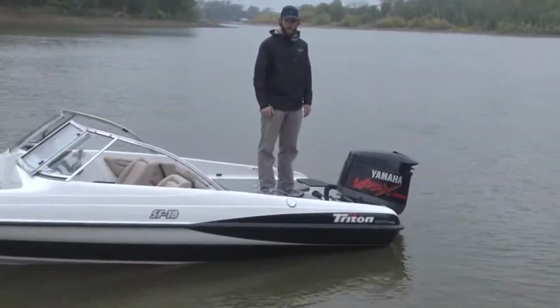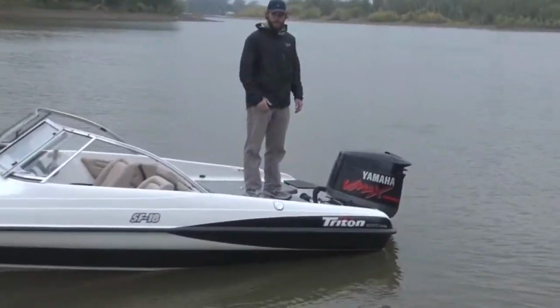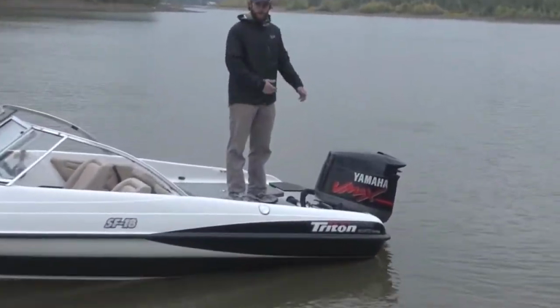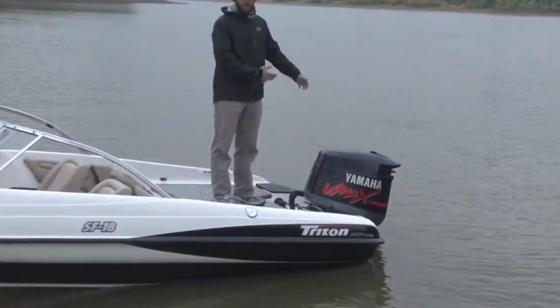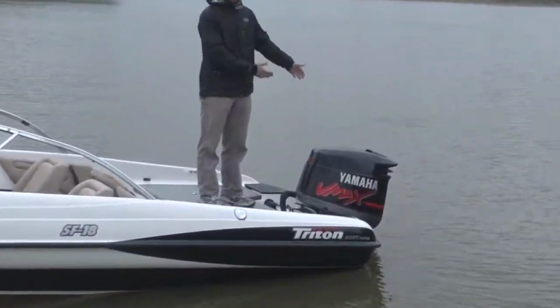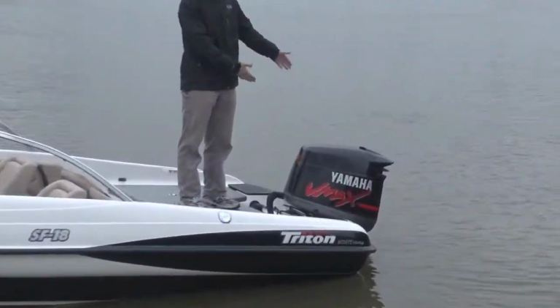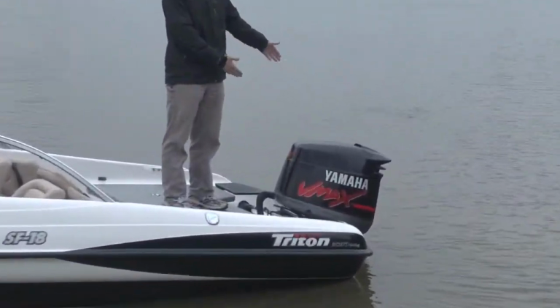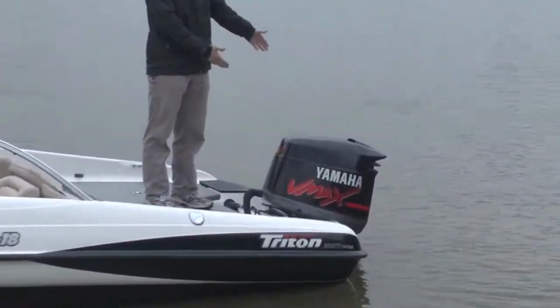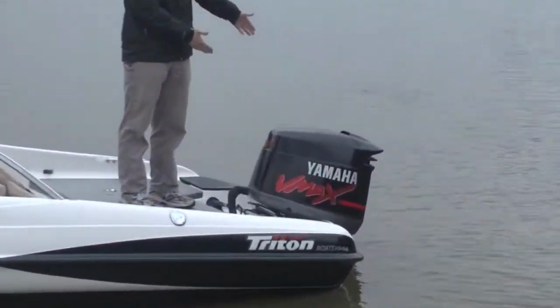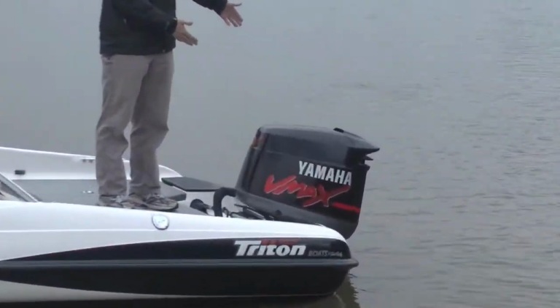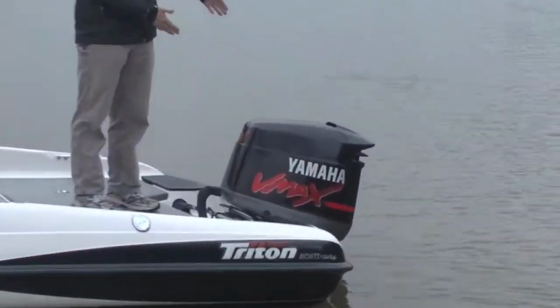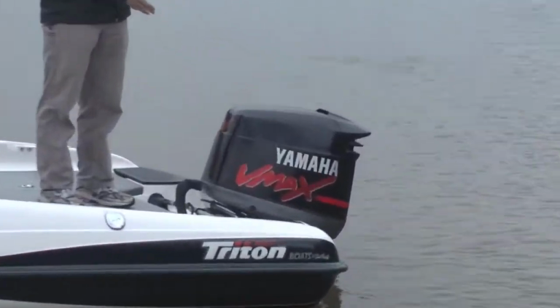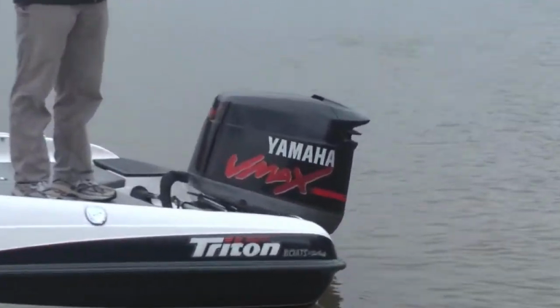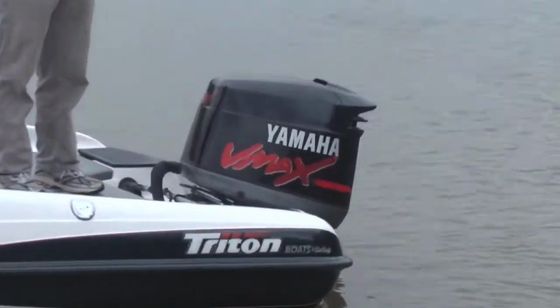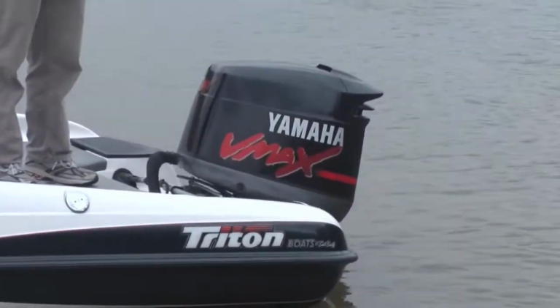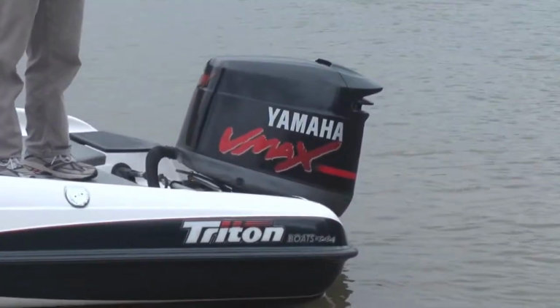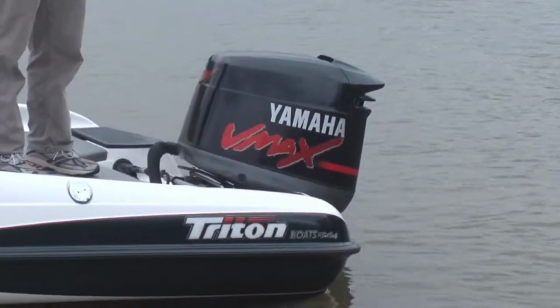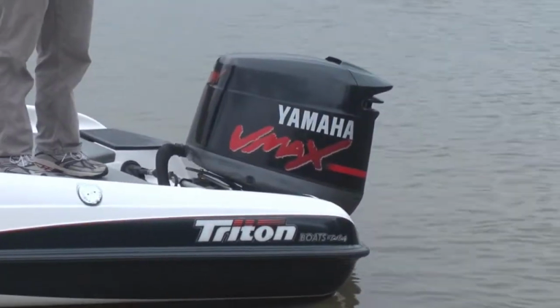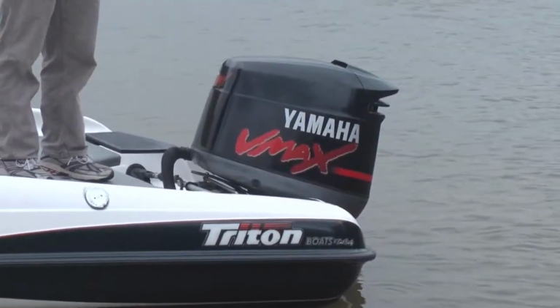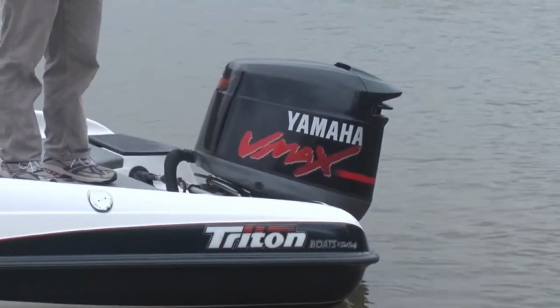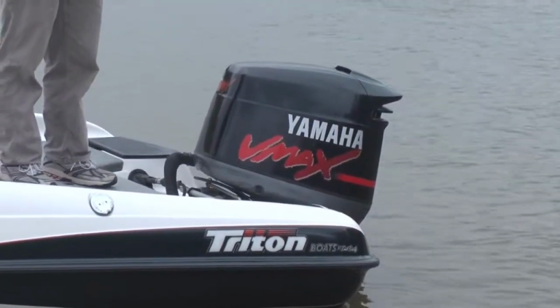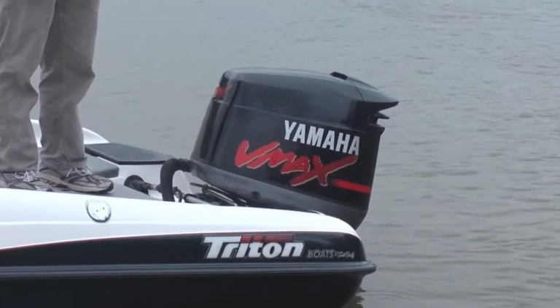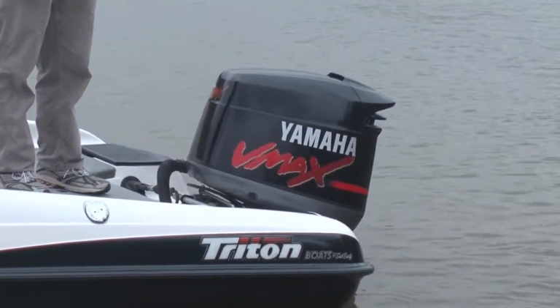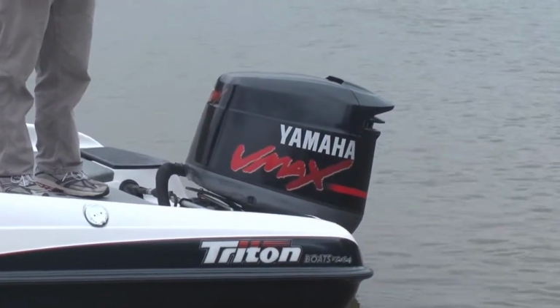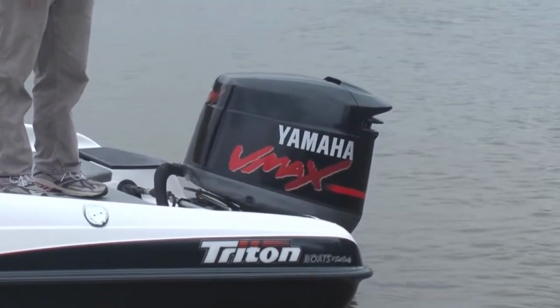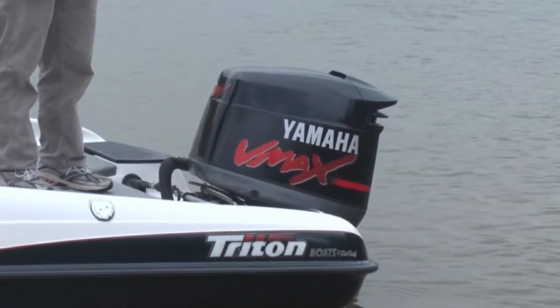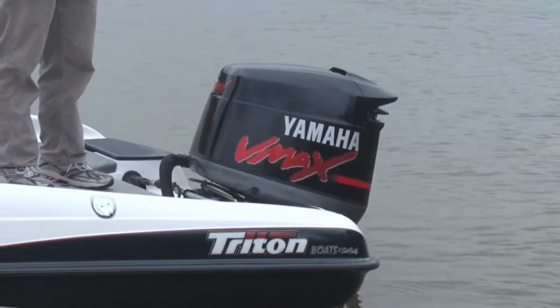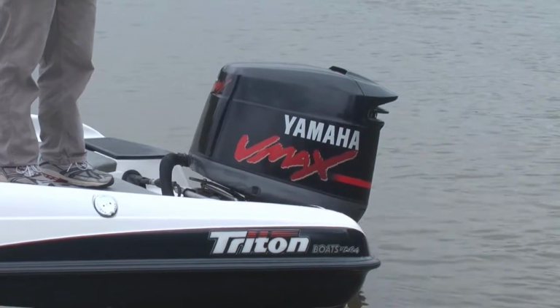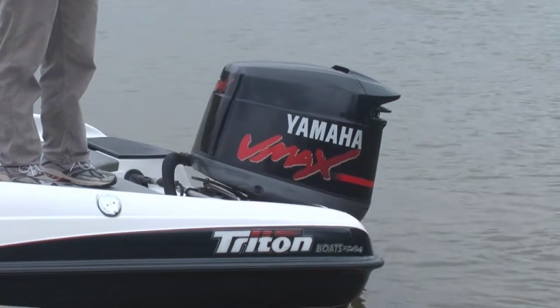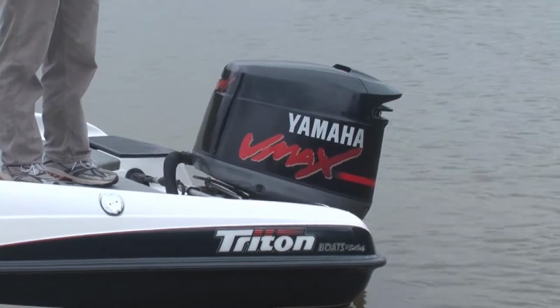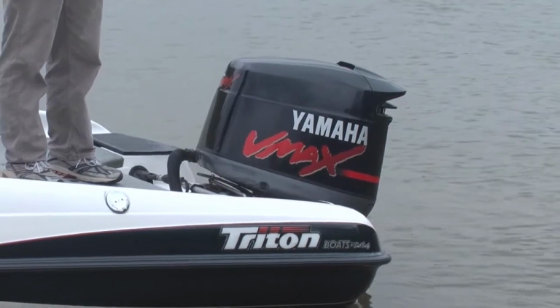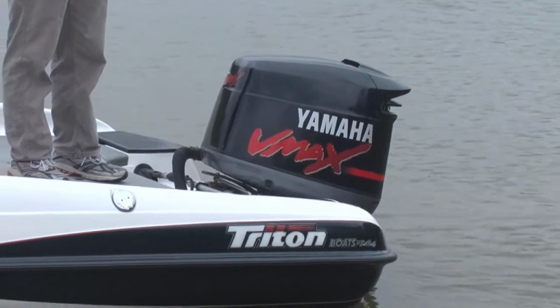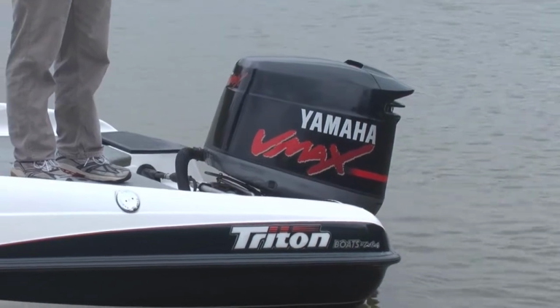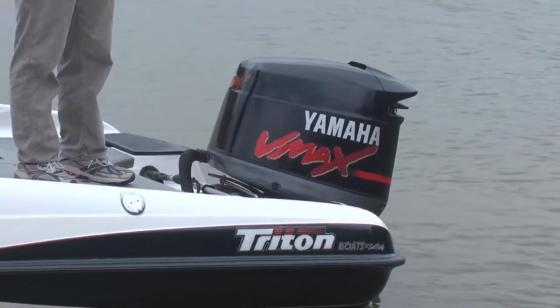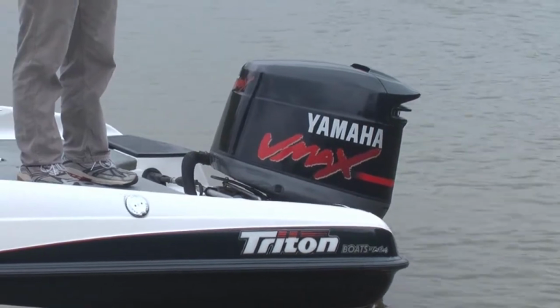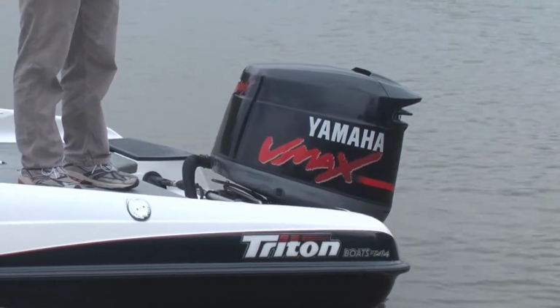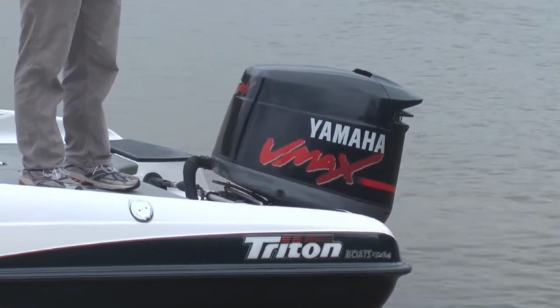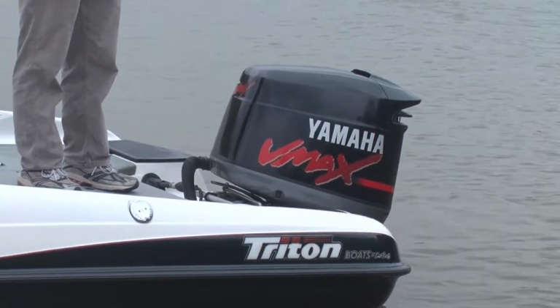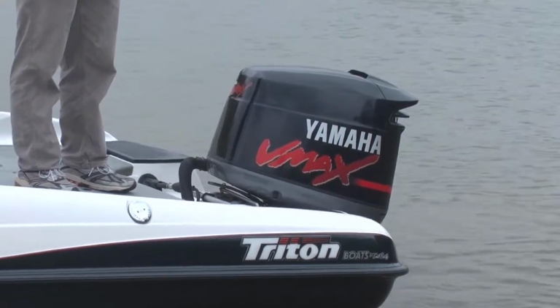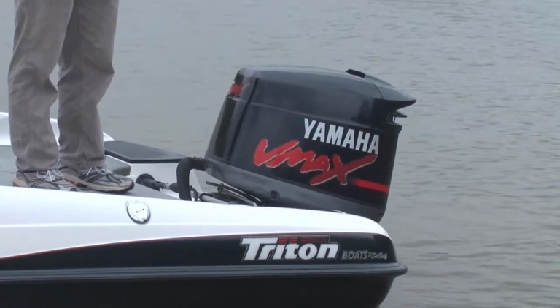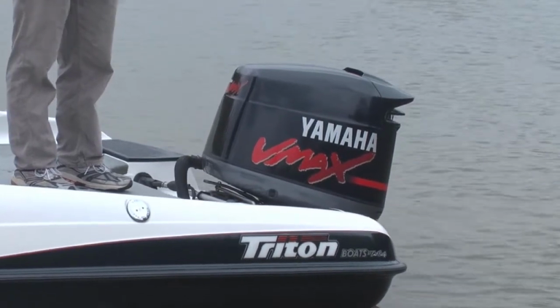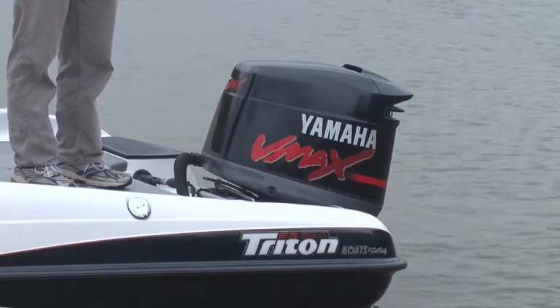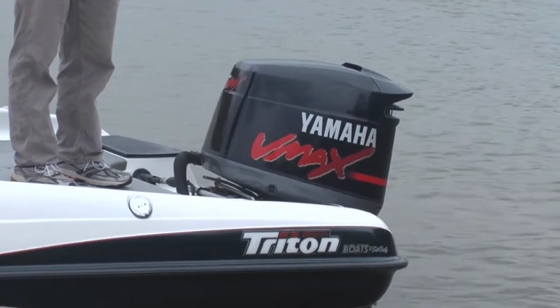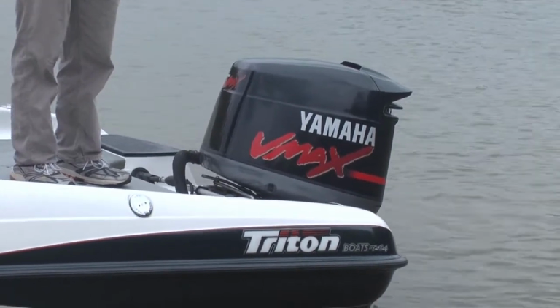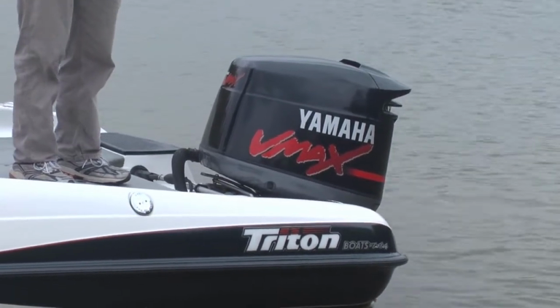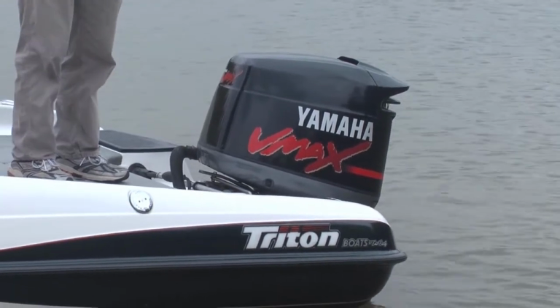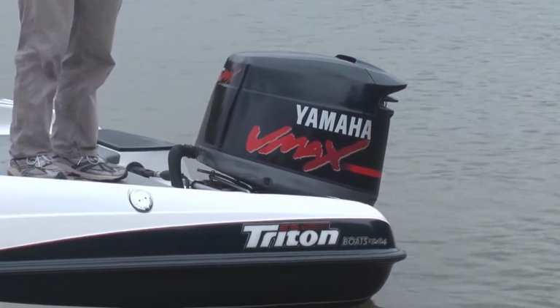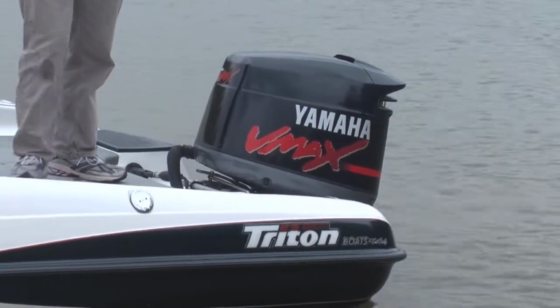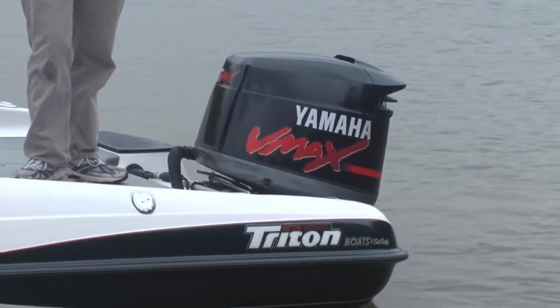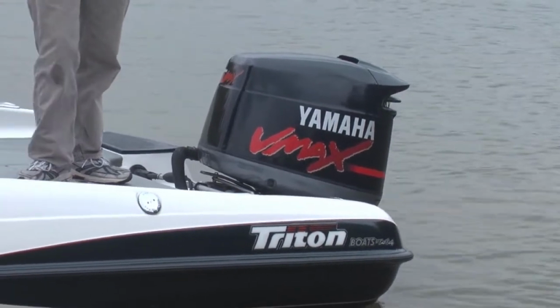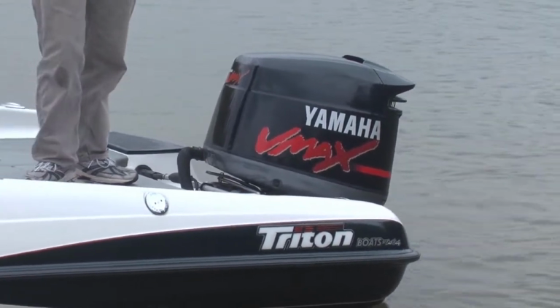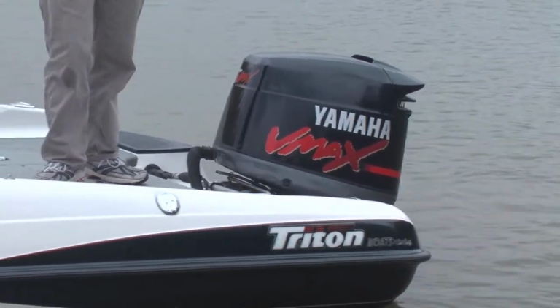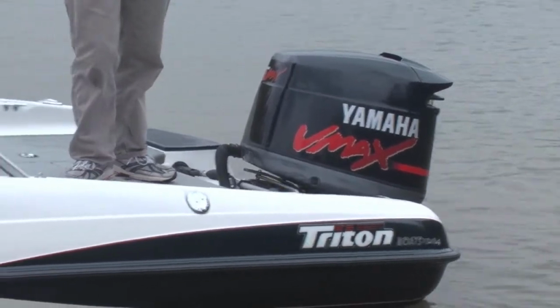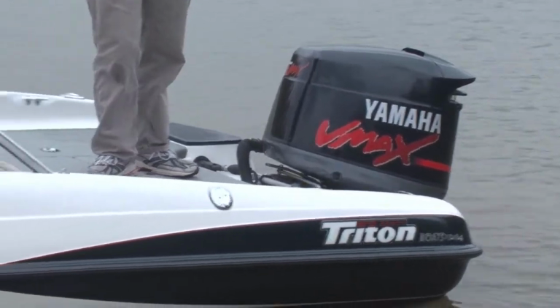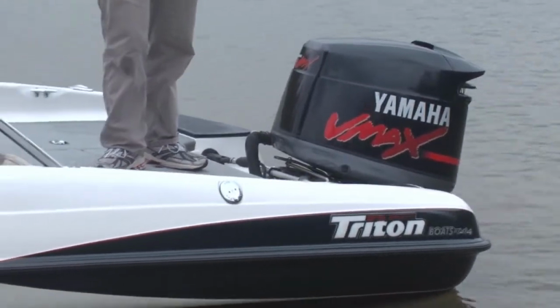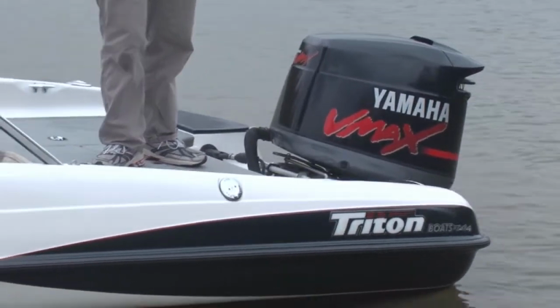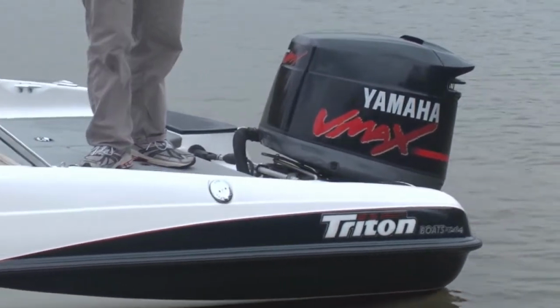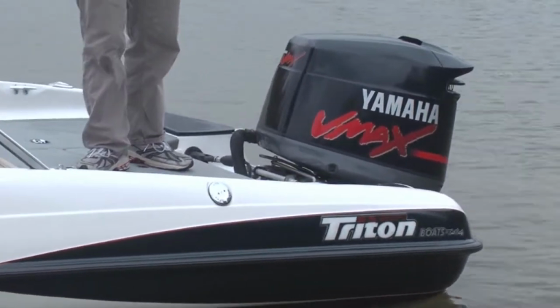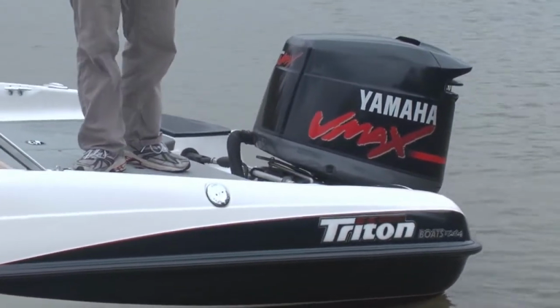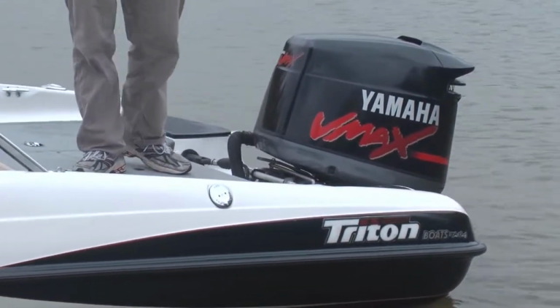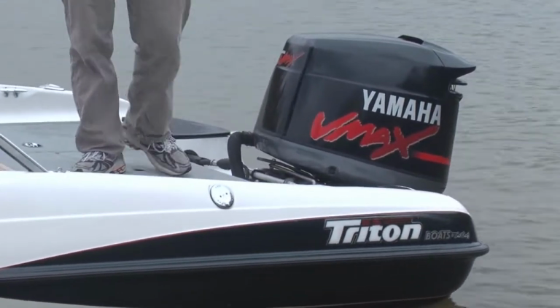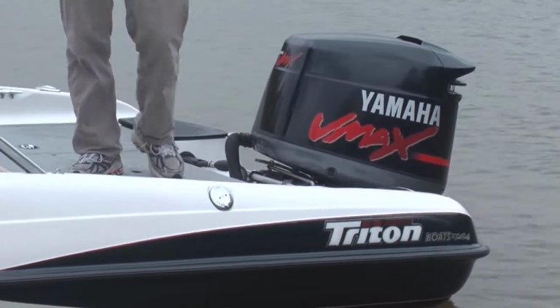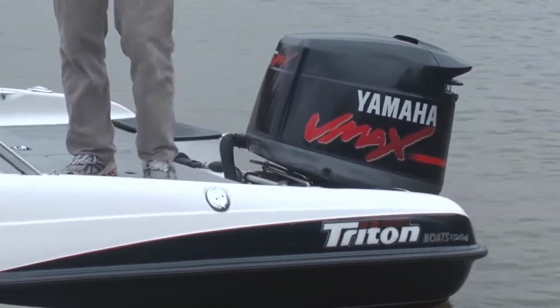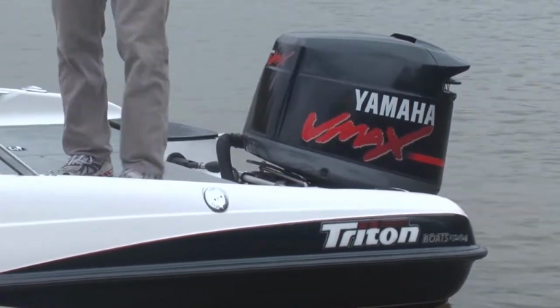Back here we've got a Yamaha VMAX 150. It's got a dual steering cable and stainless steel prop.